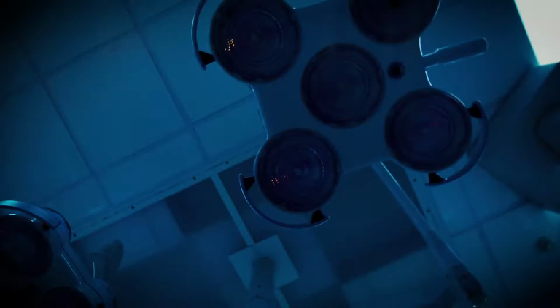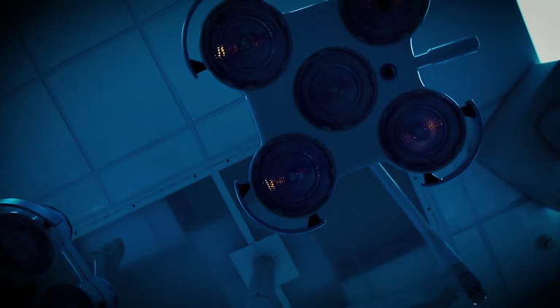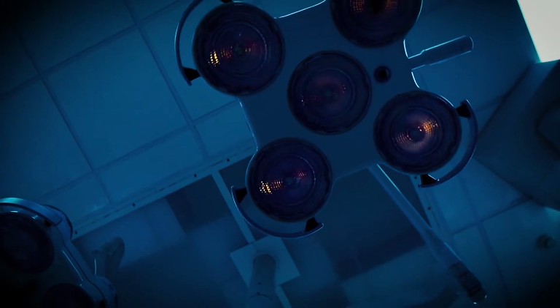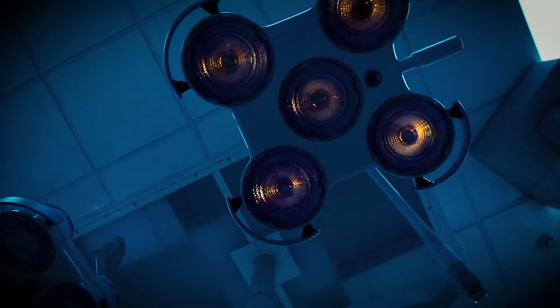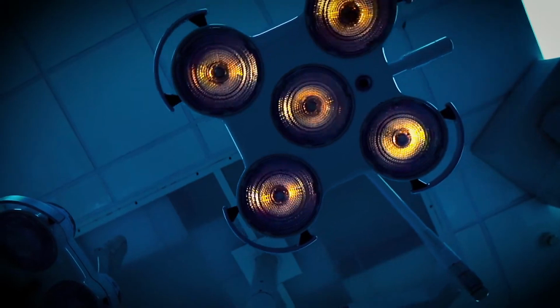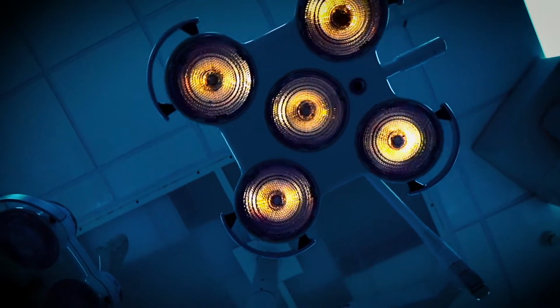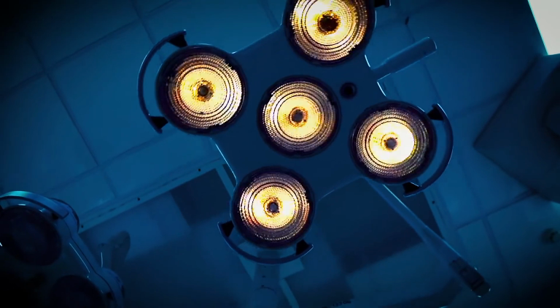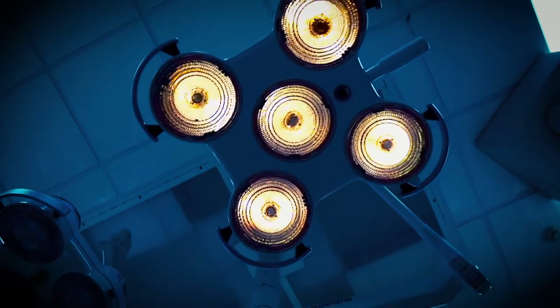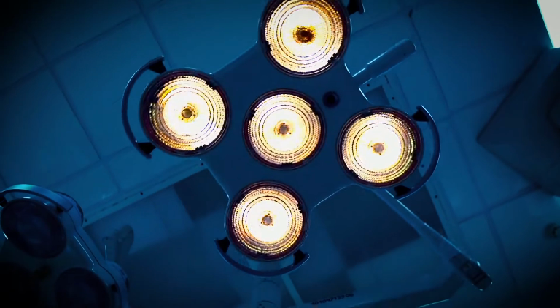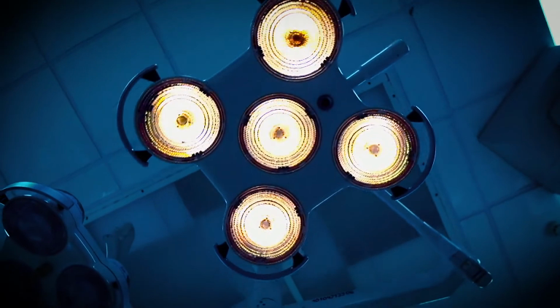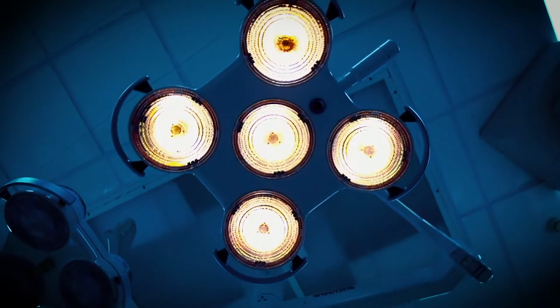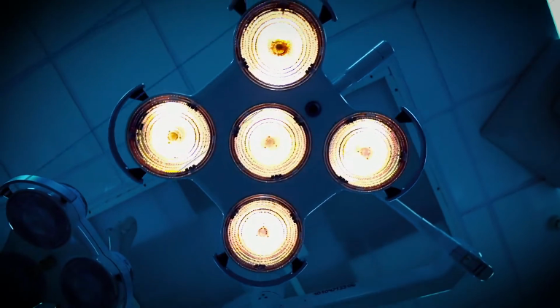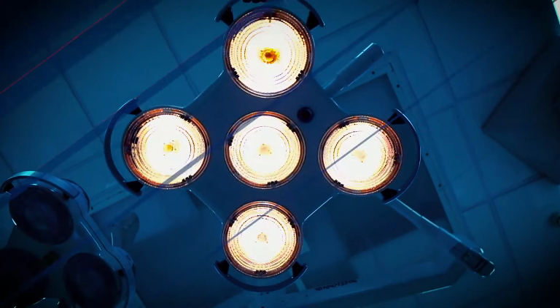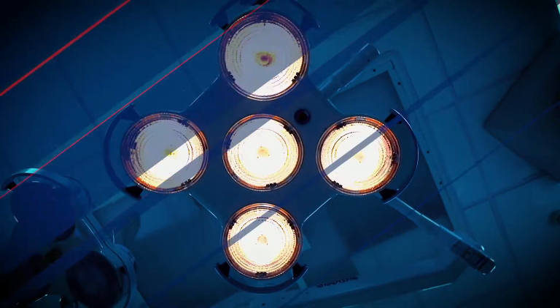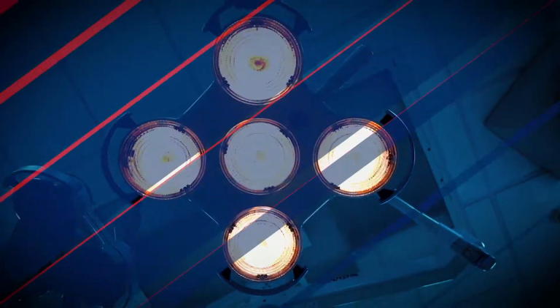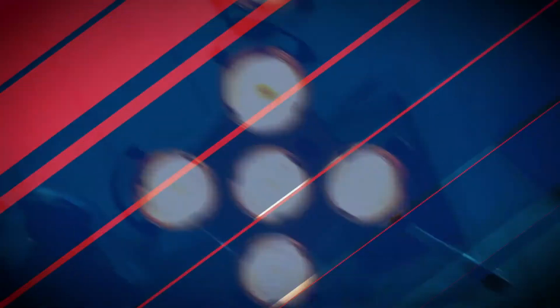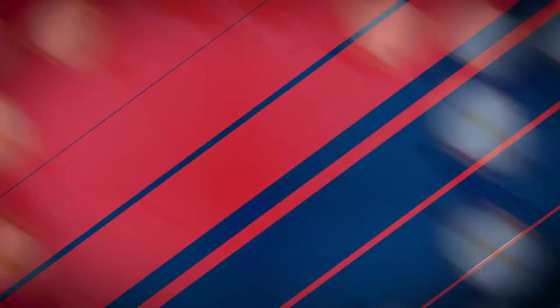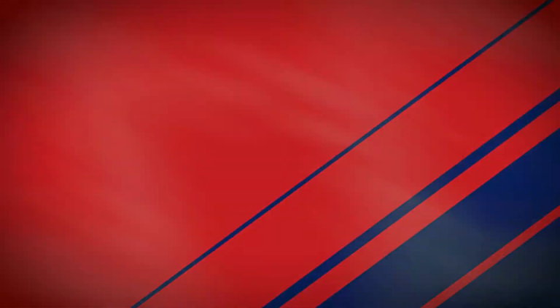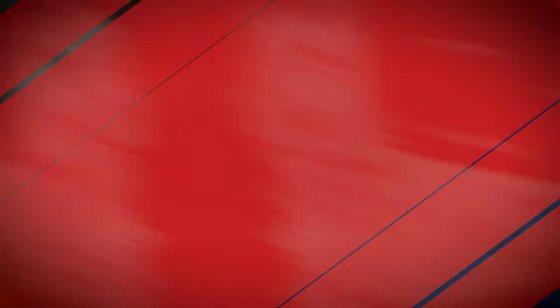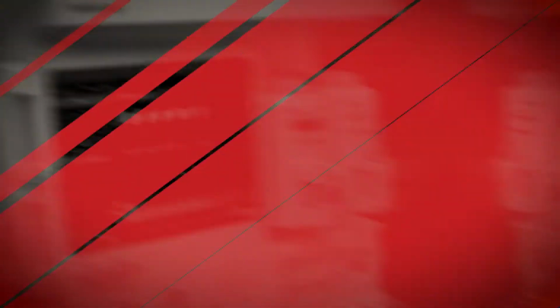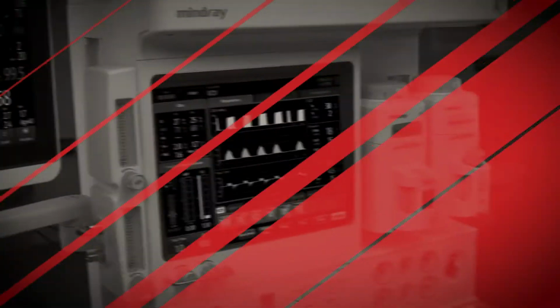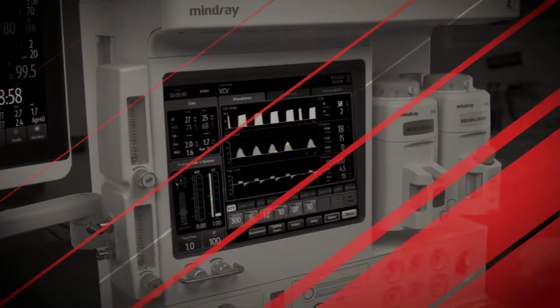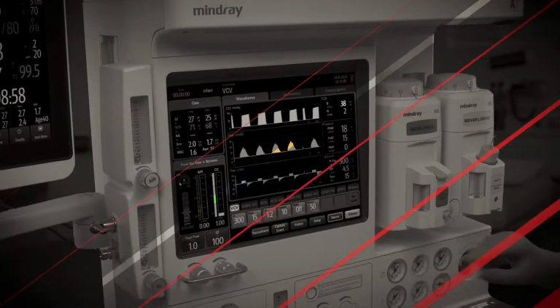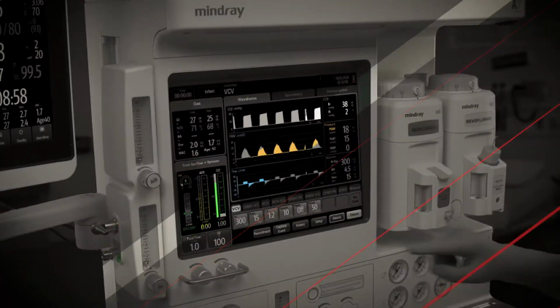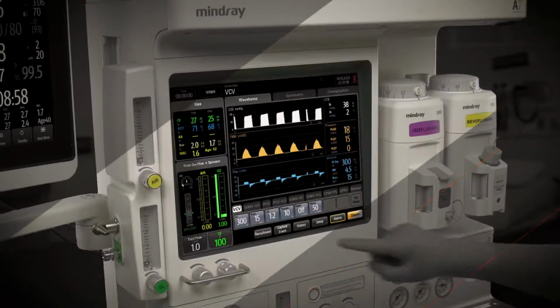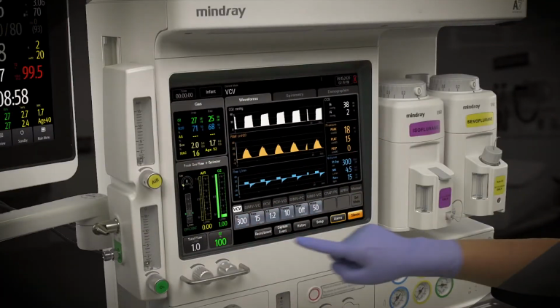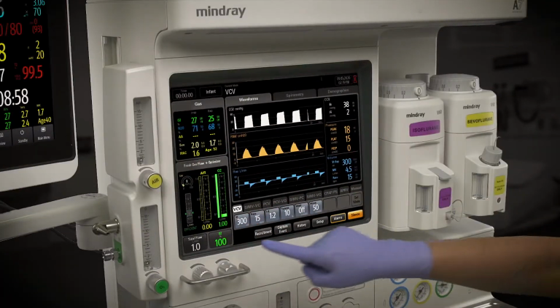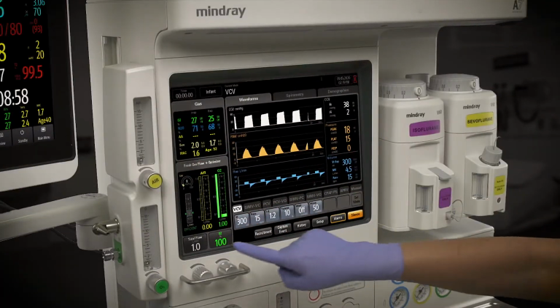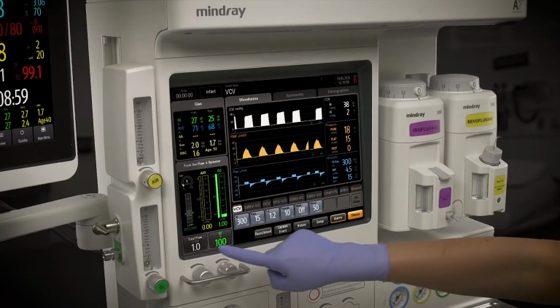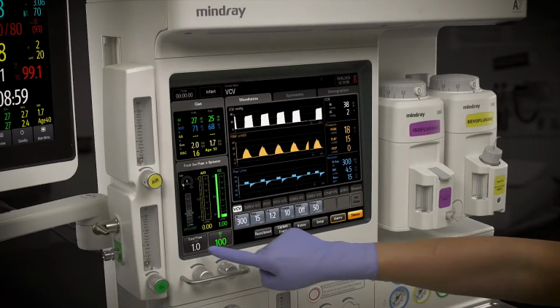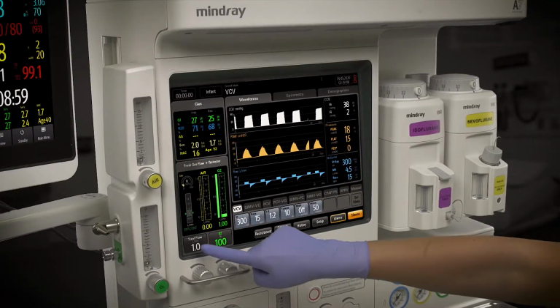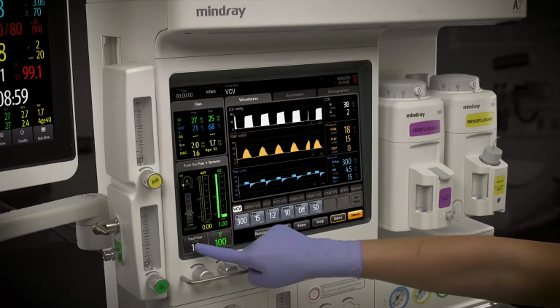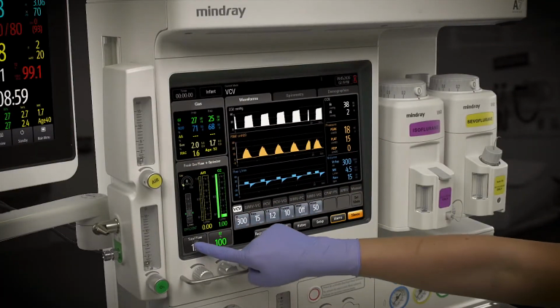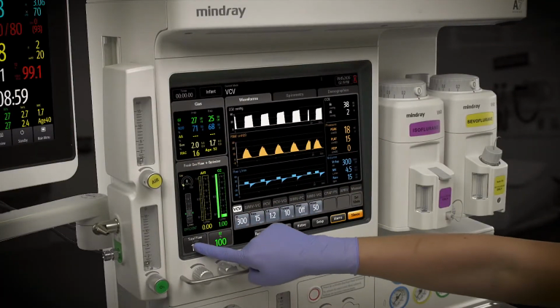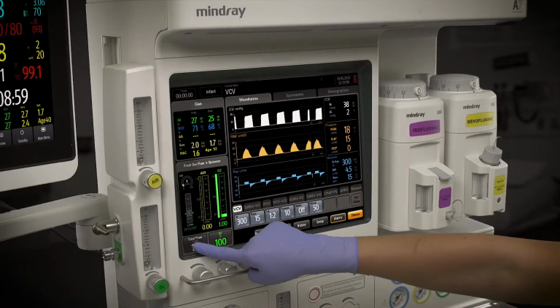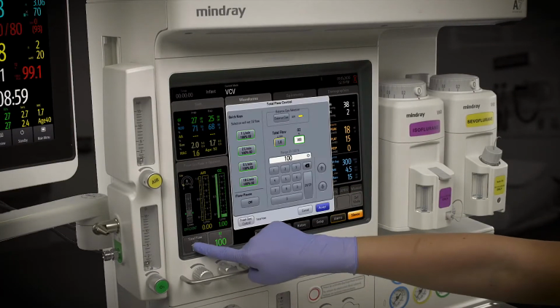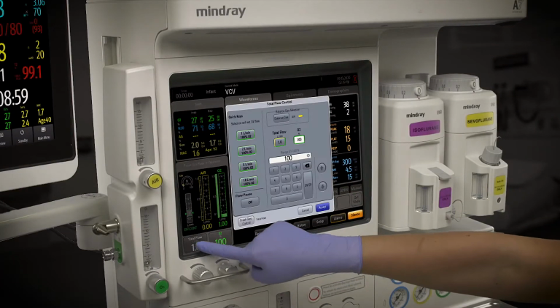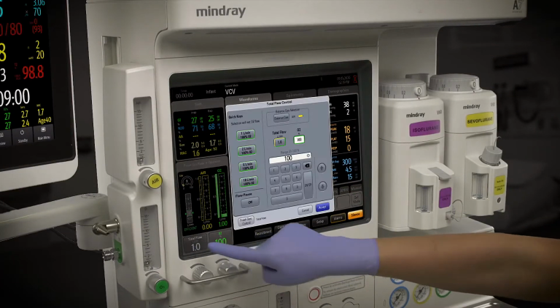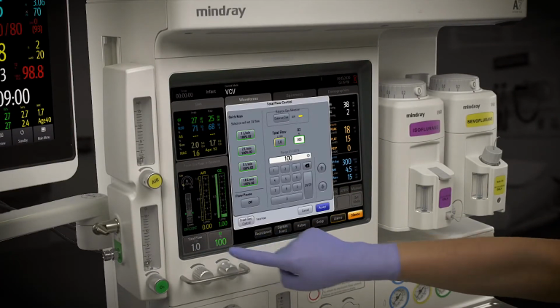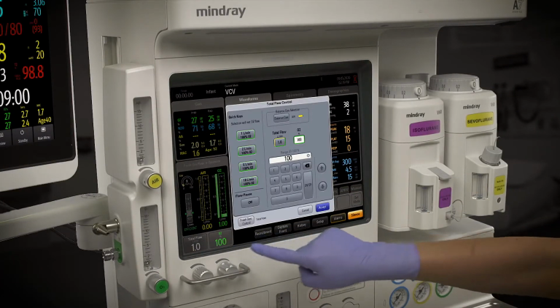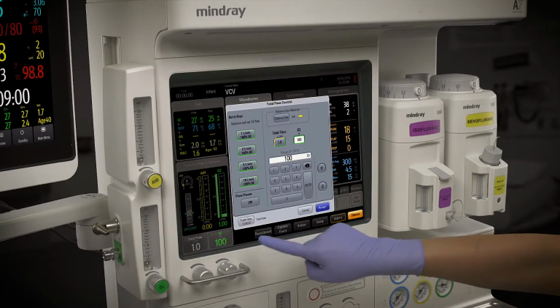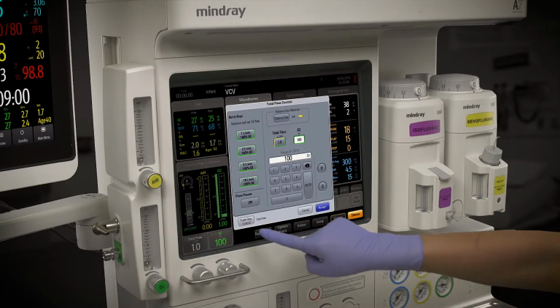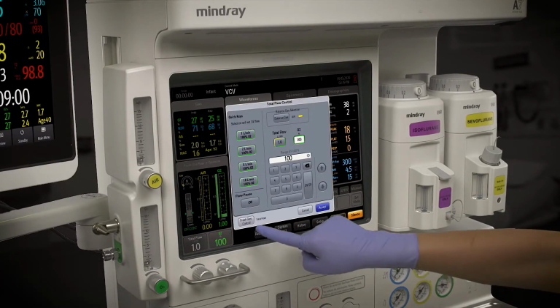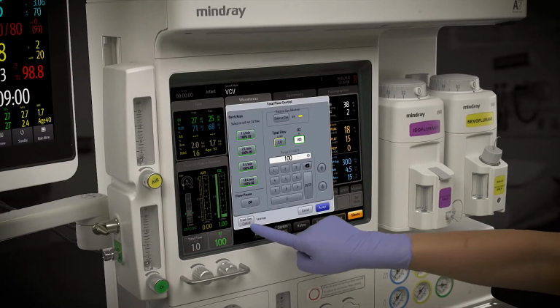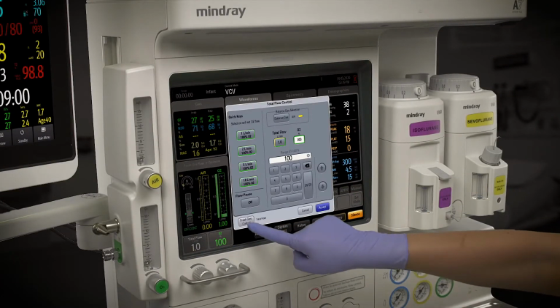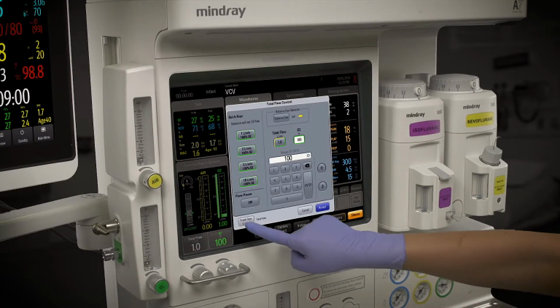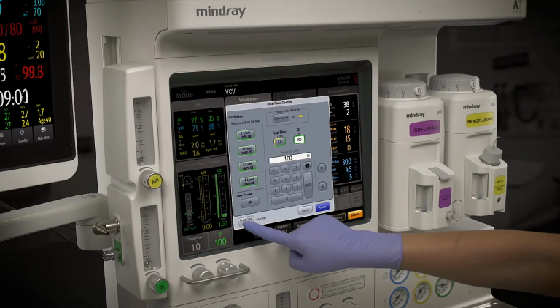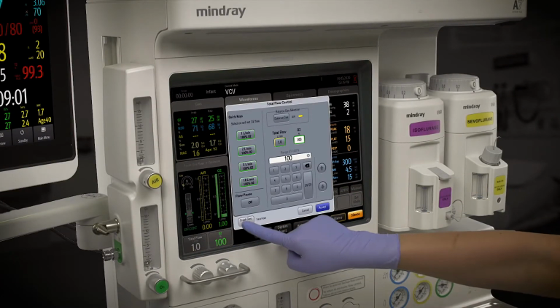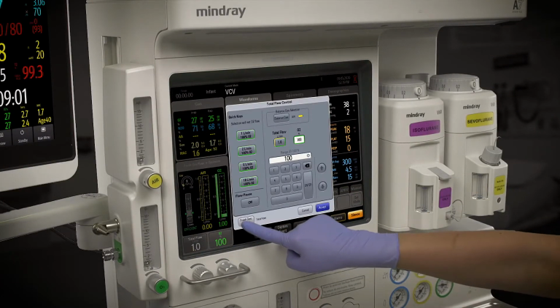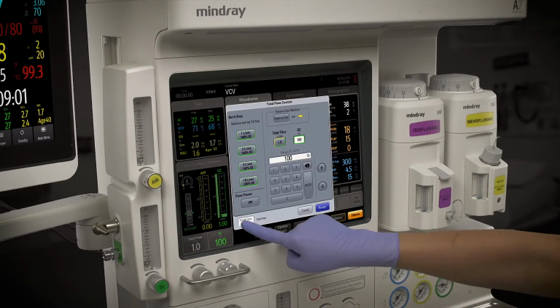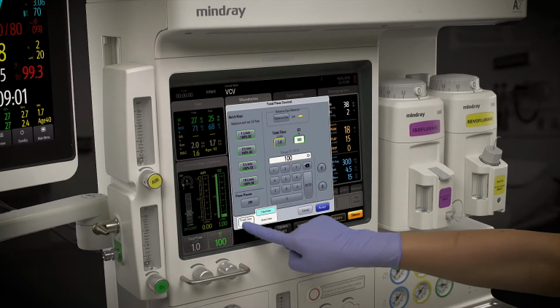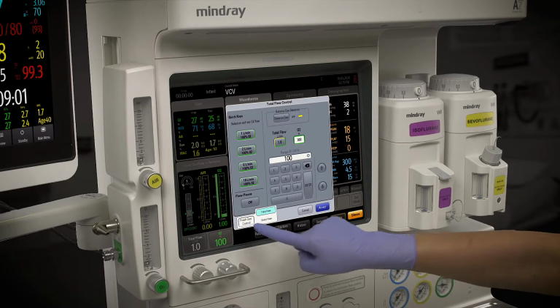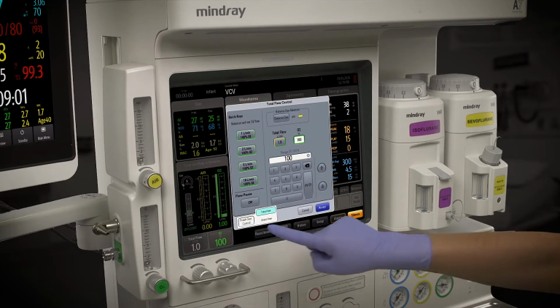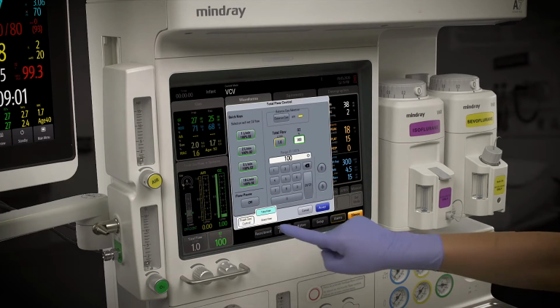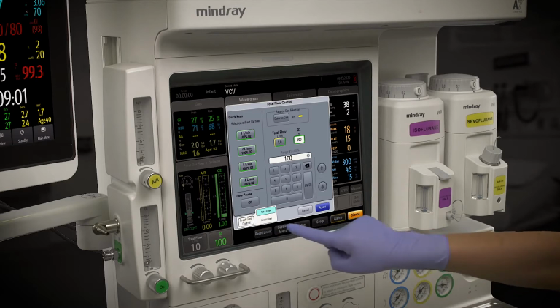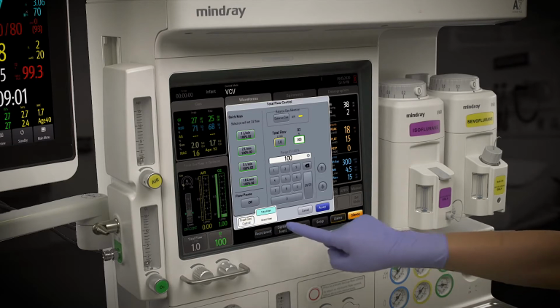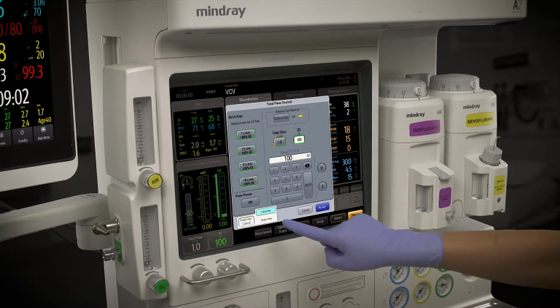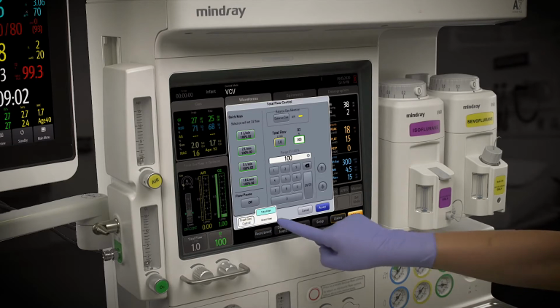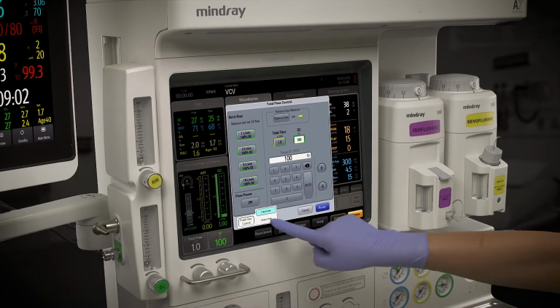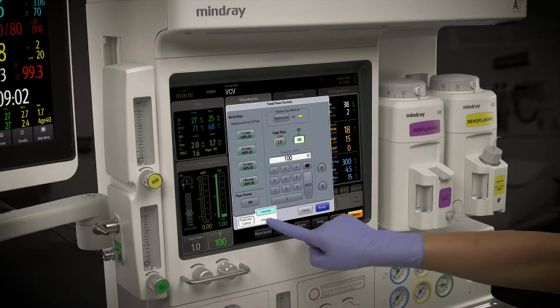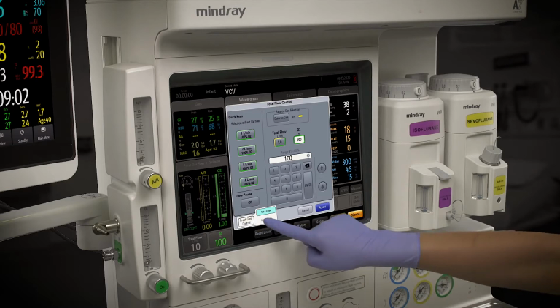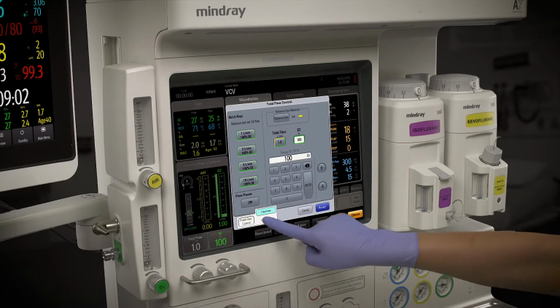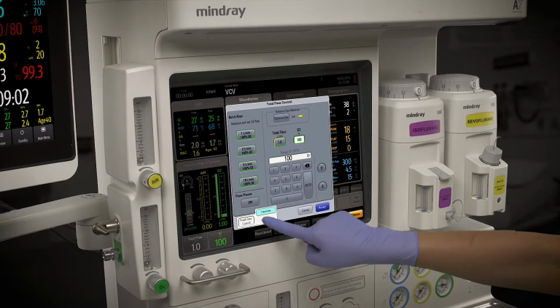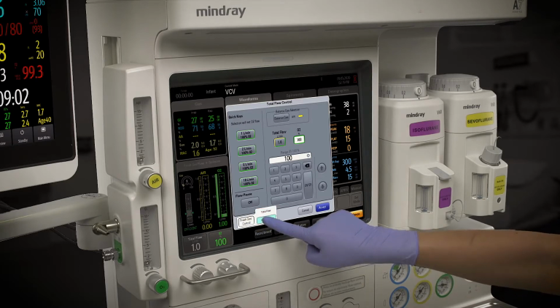Designed to complement clinical workflow, Mindray's A-Series puts the power of optimal patient outcomes in your hands.